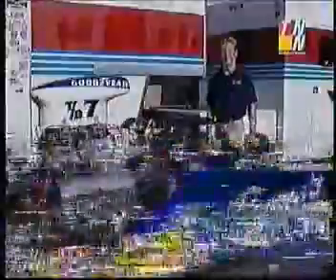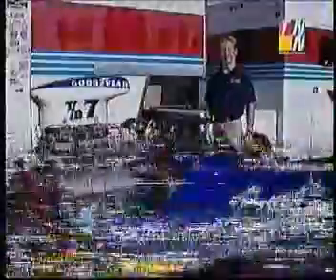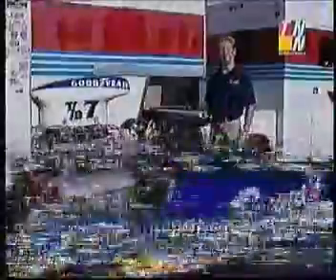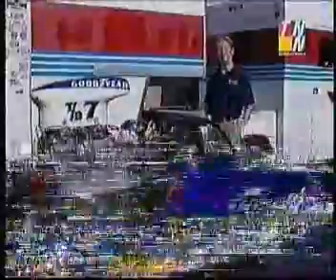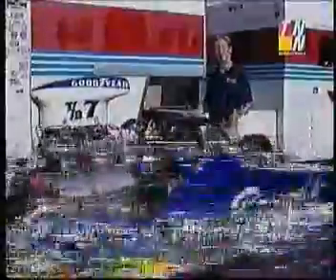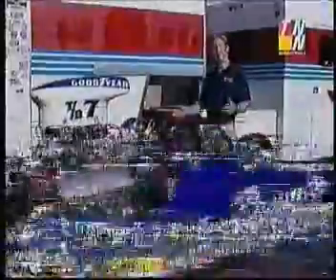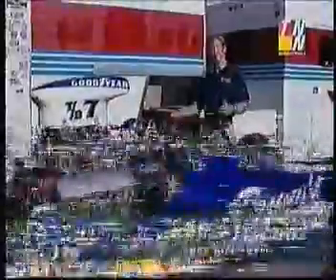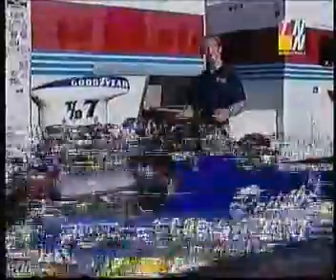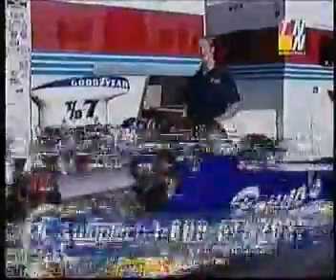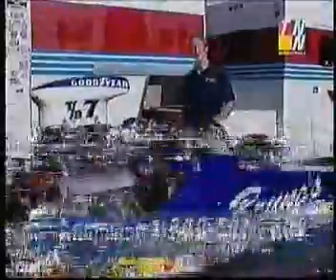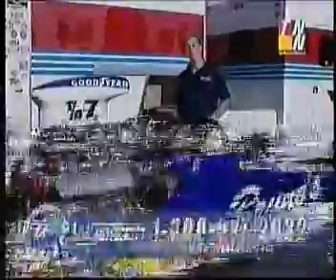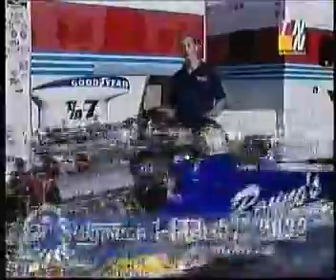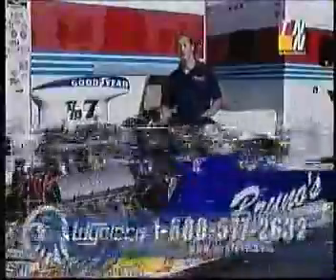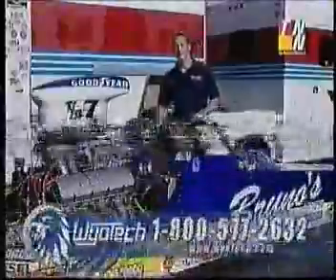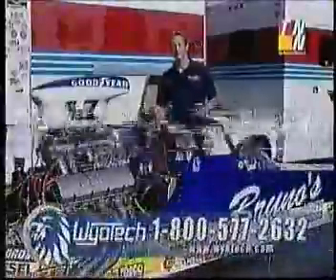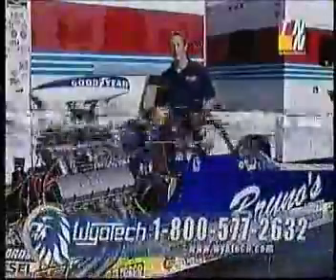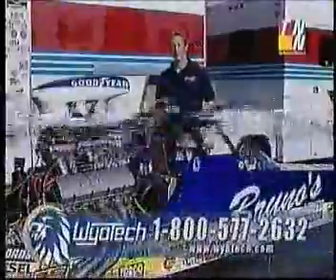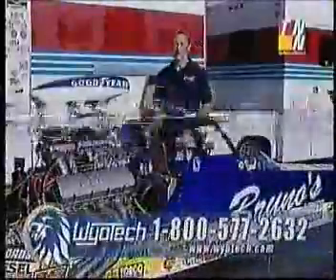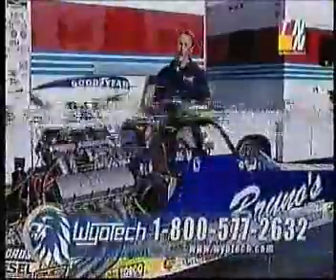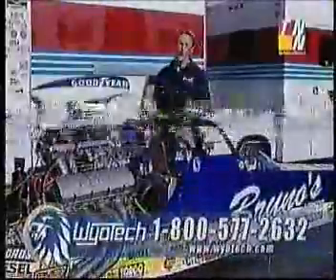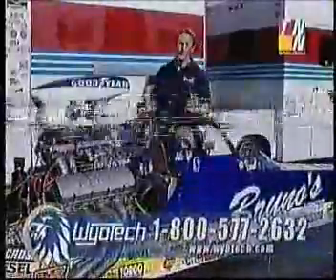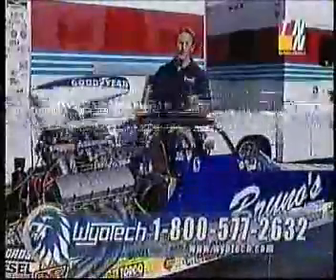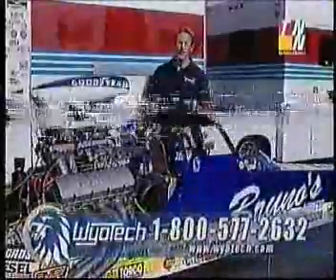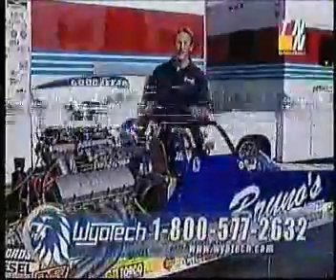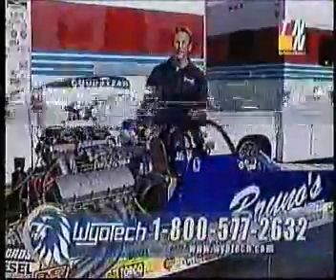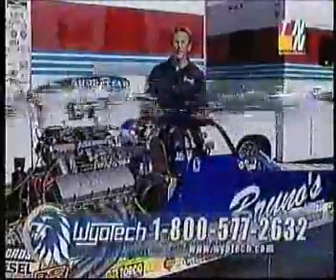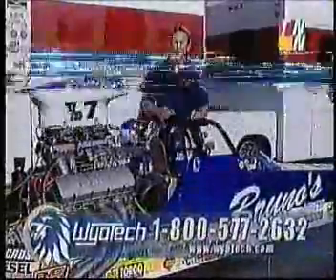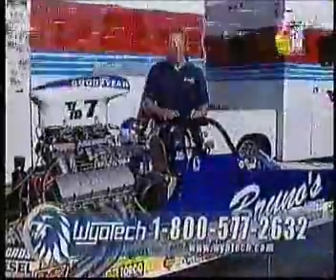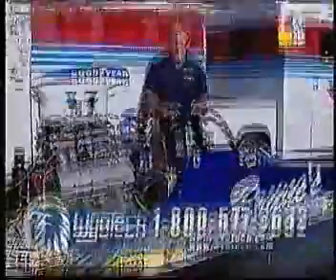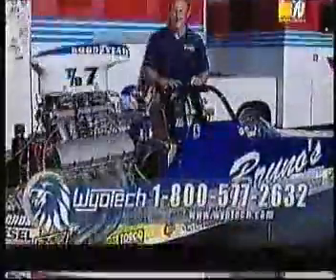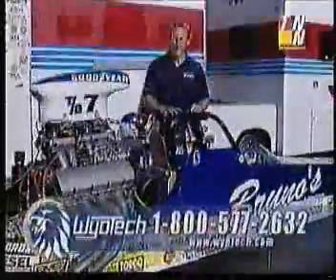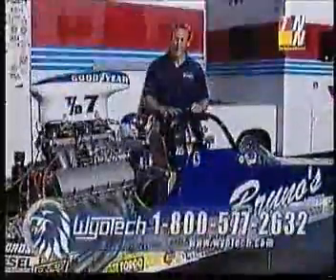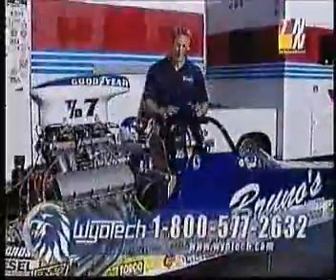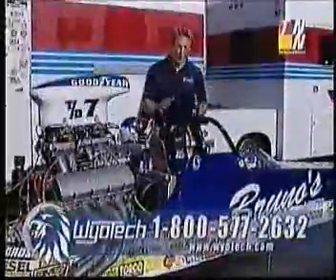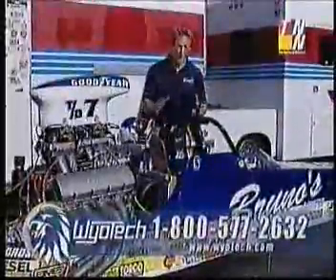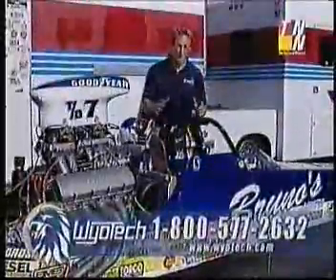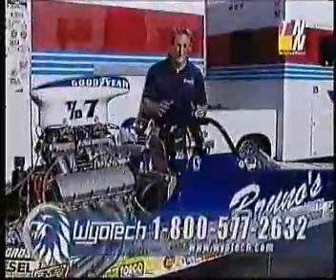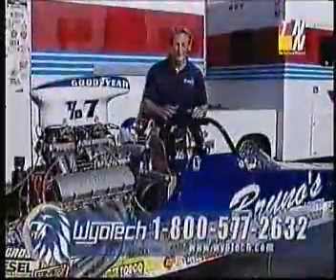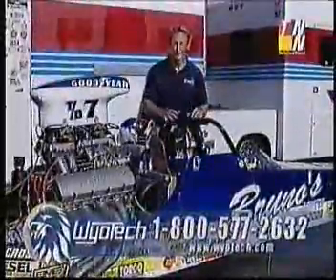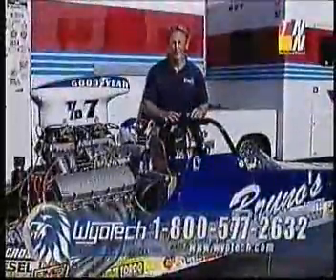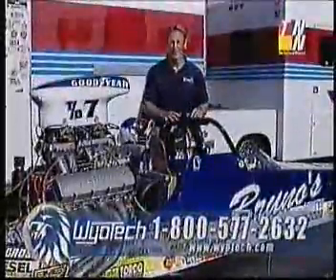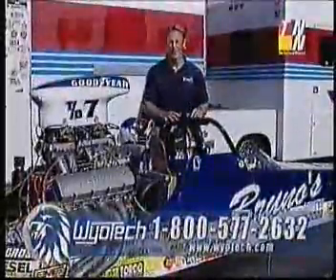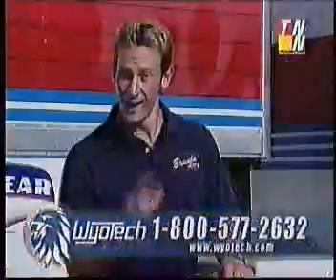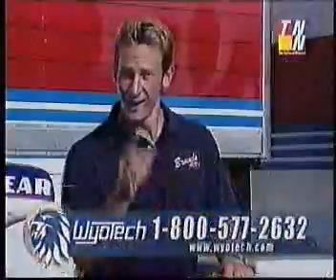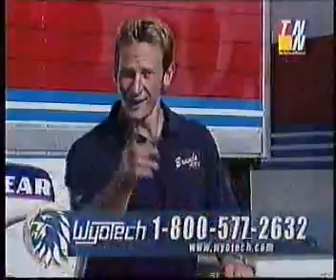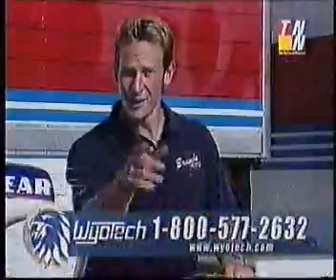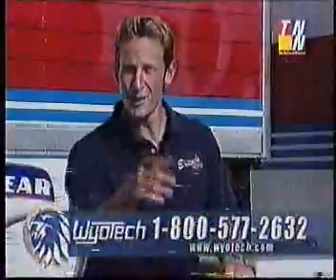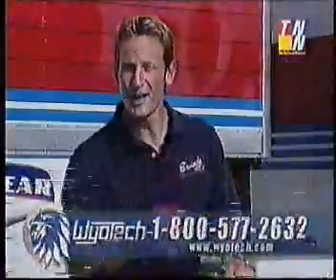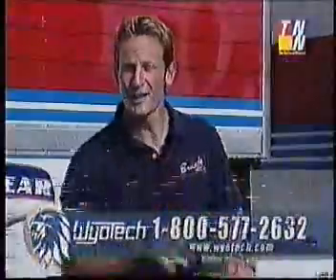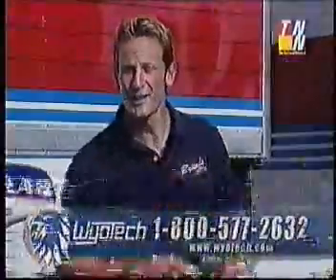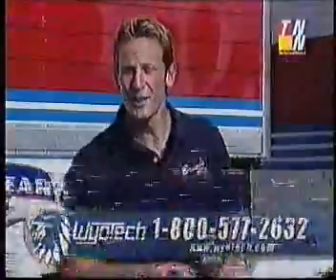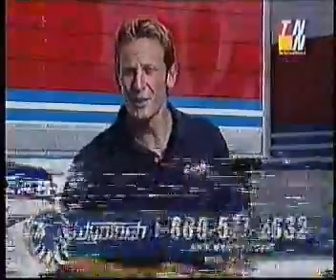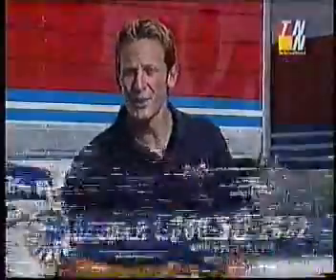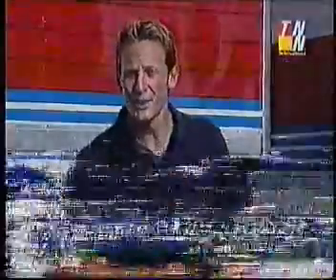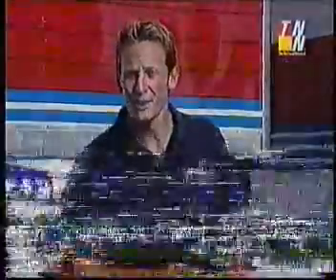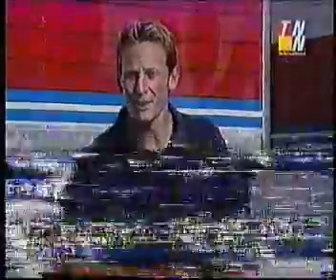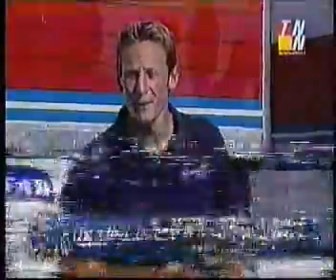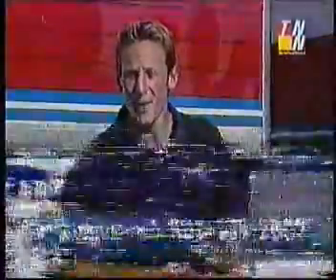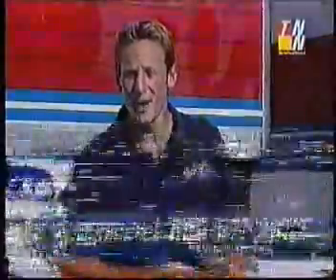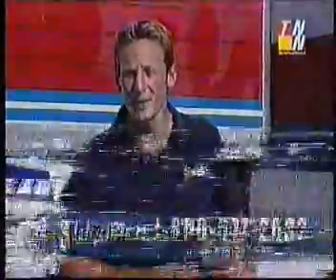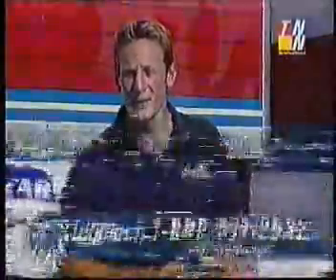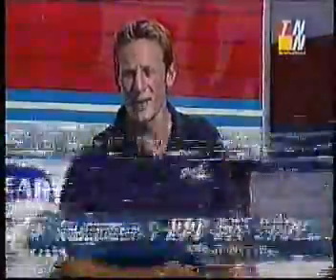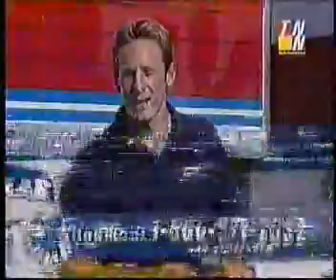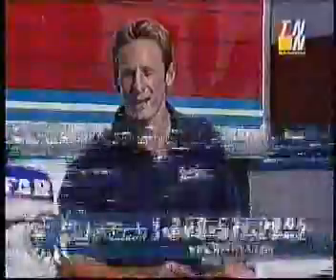I've always loved hot rods, now I'm lucky enough to have made them a part of my career, and you can too with a degree from WyoTech.